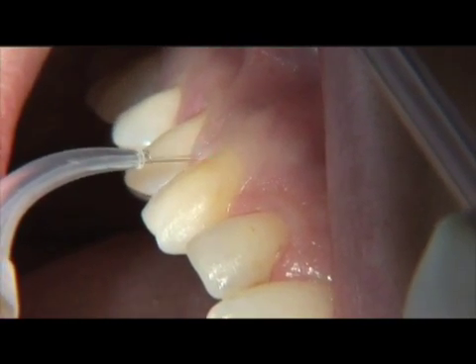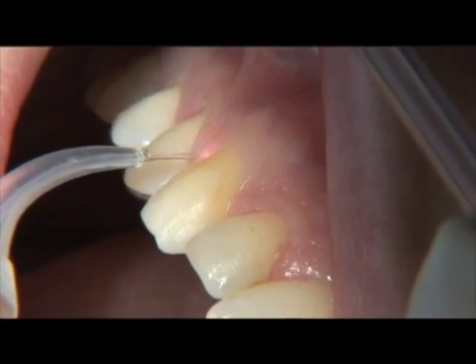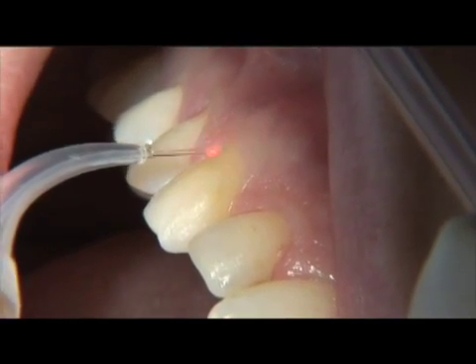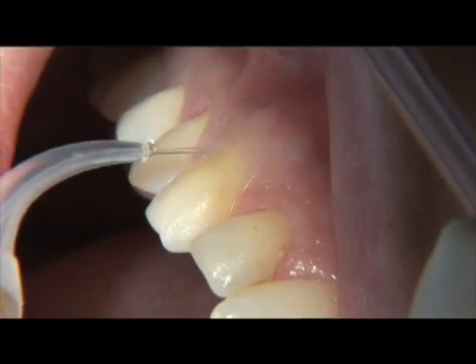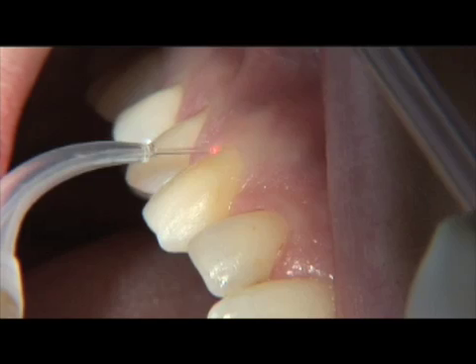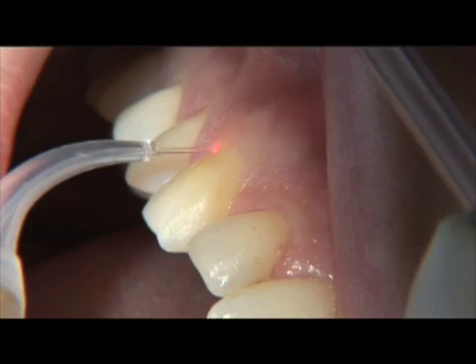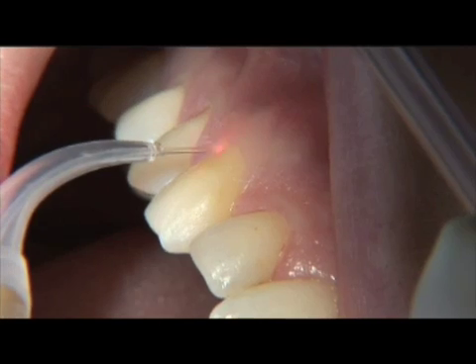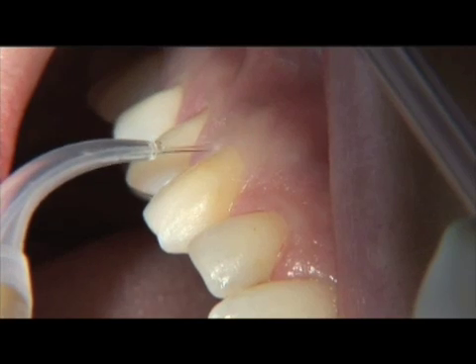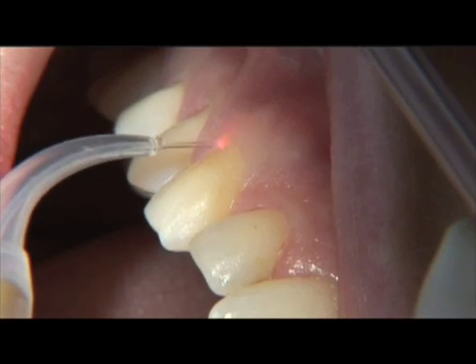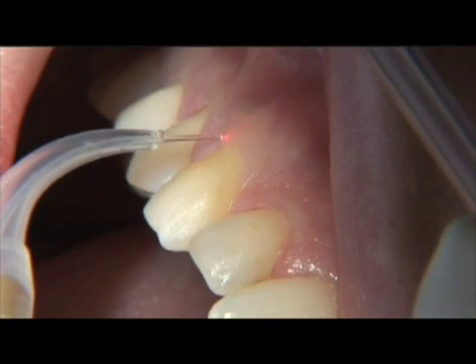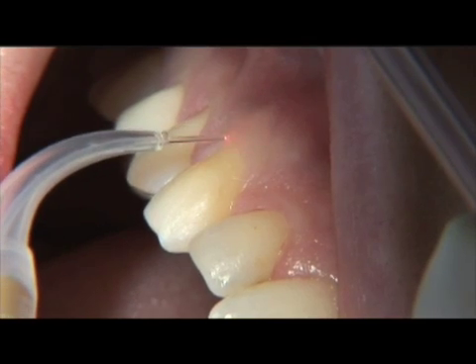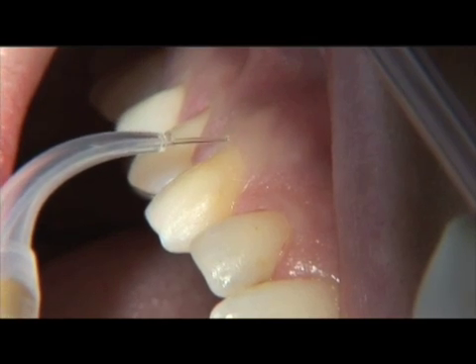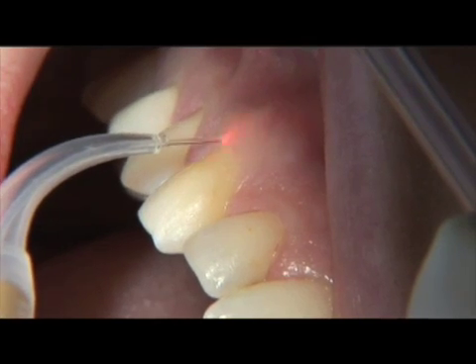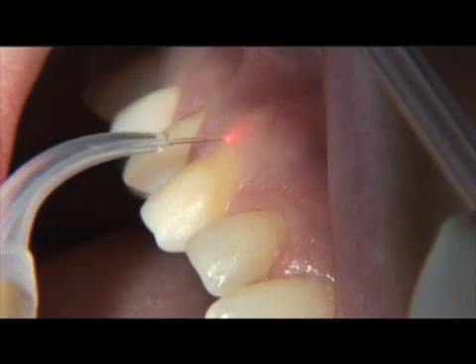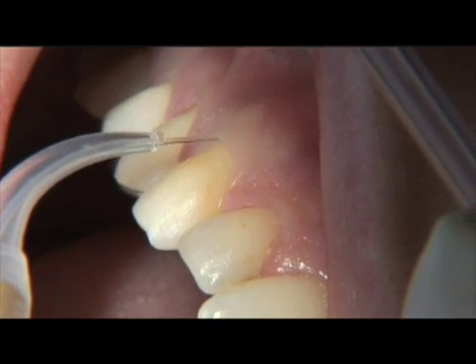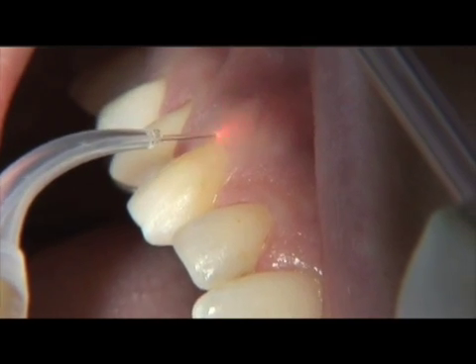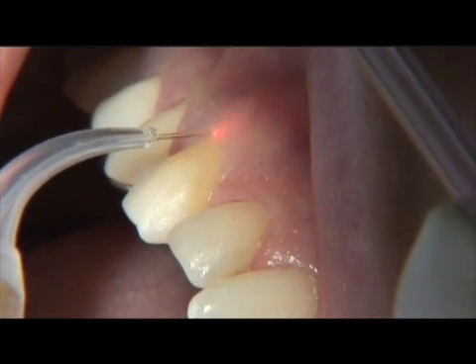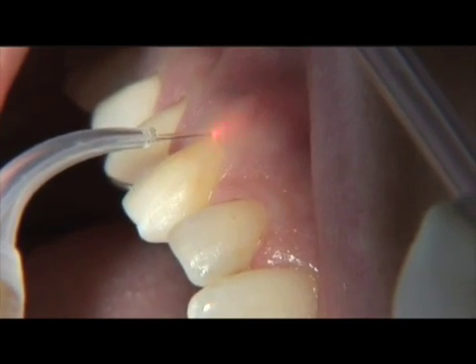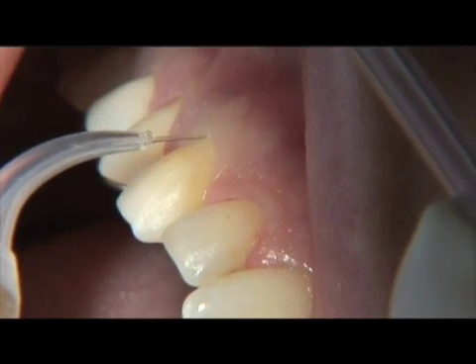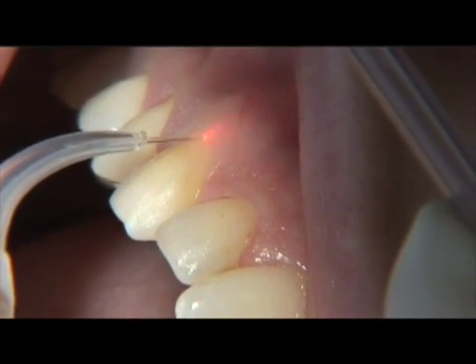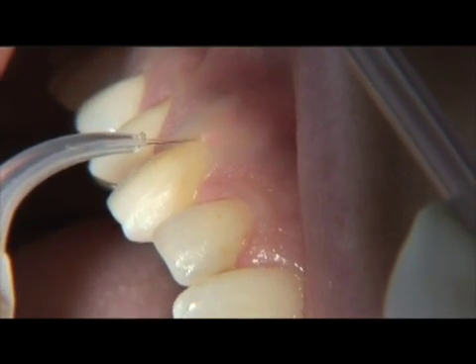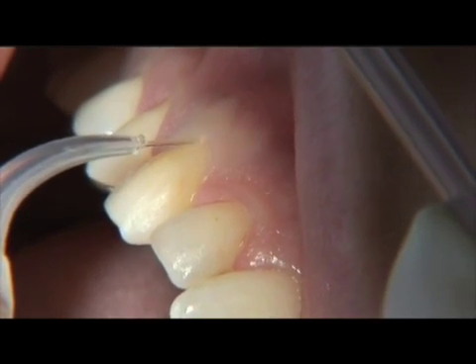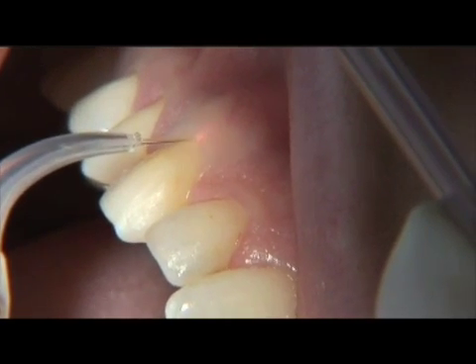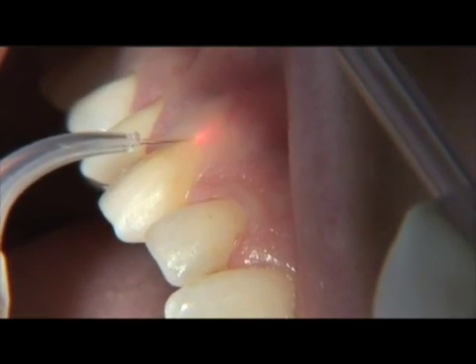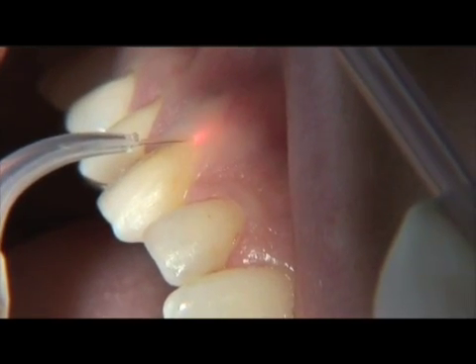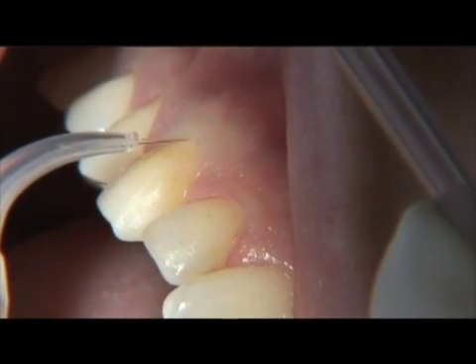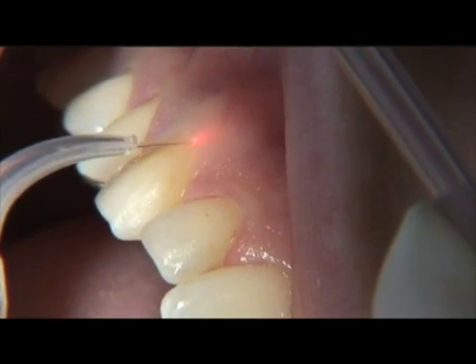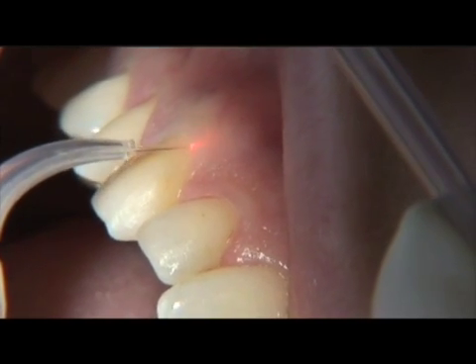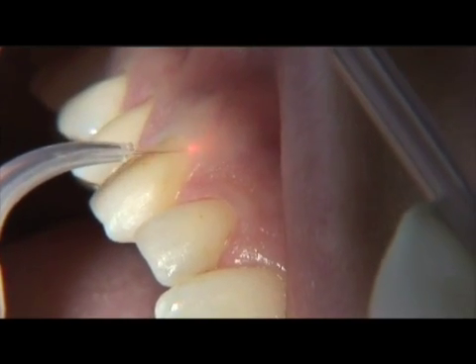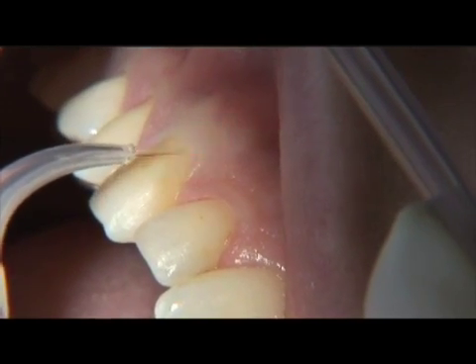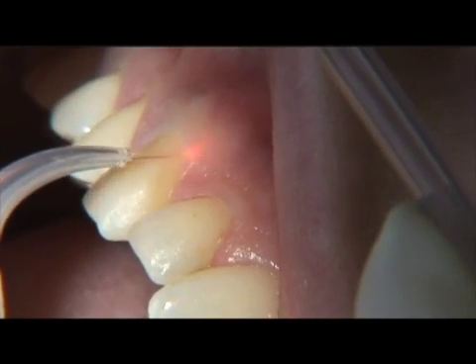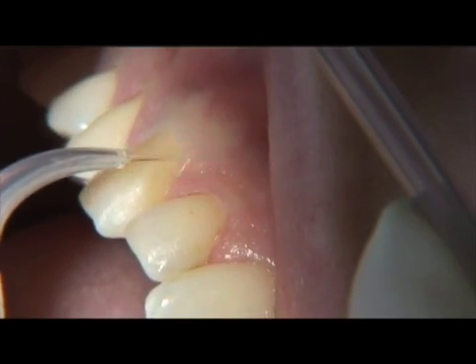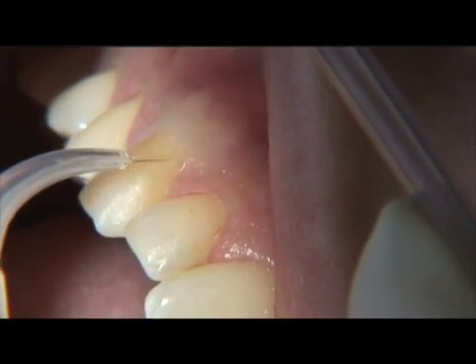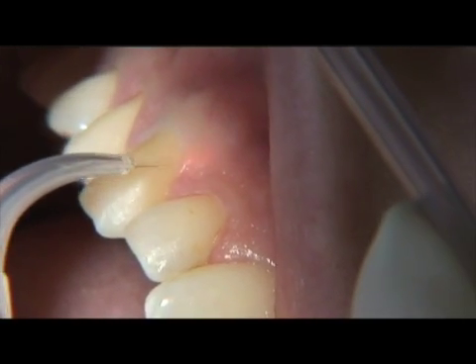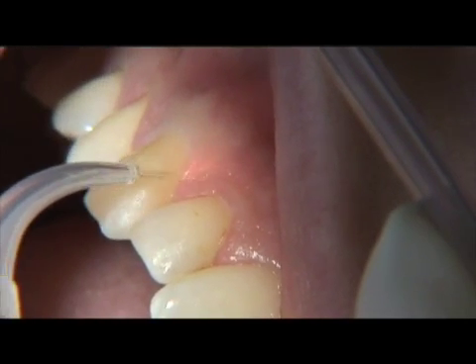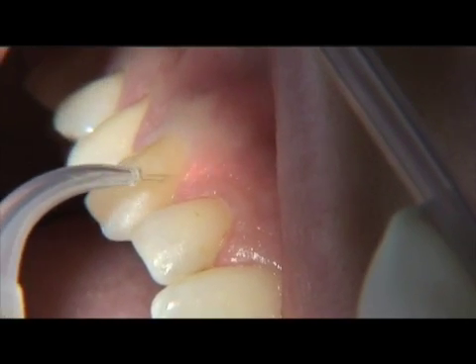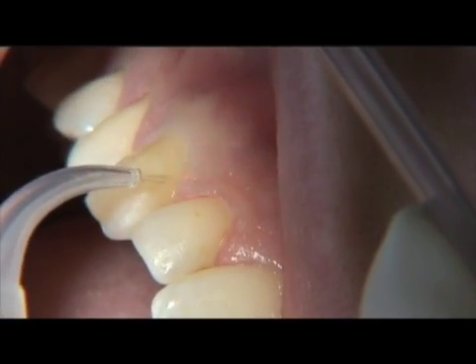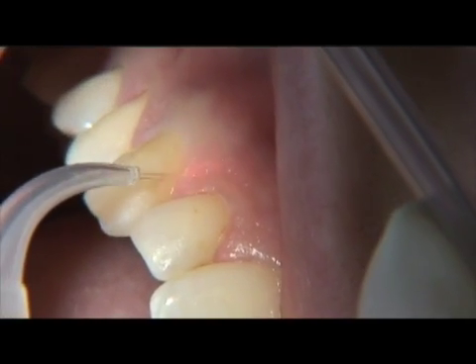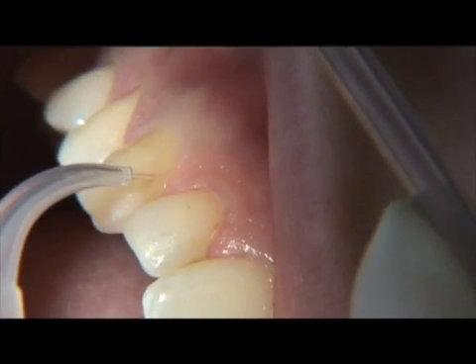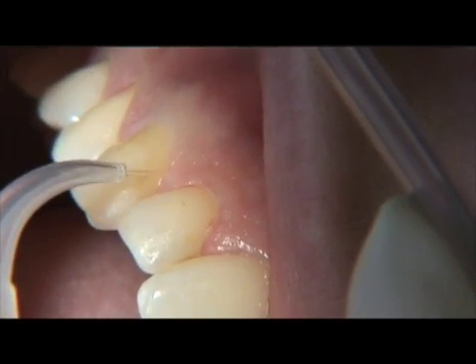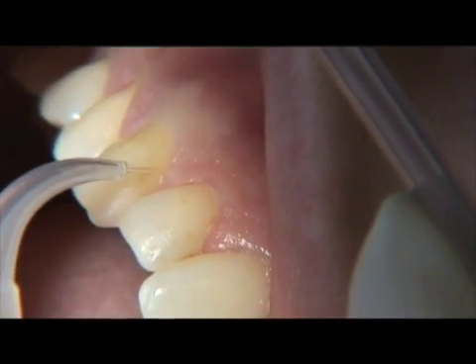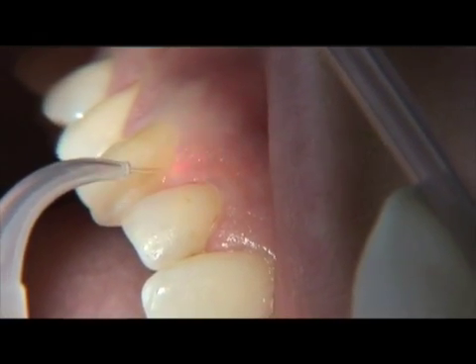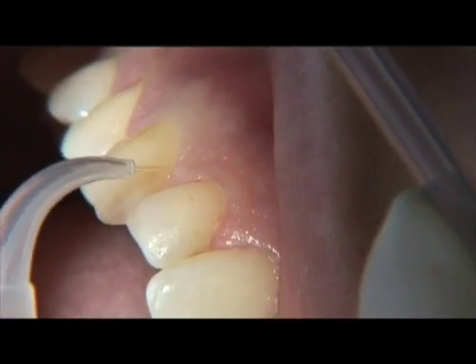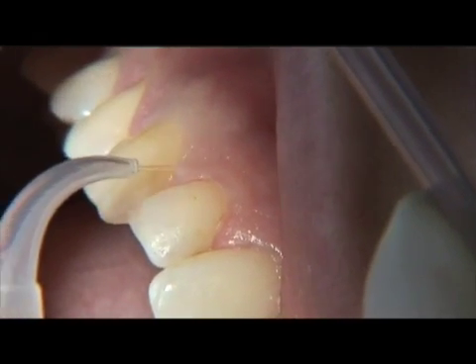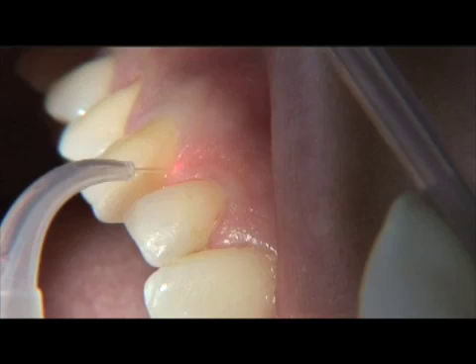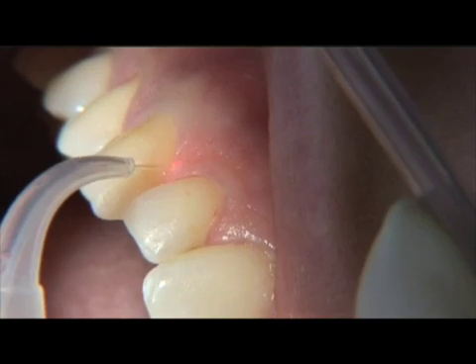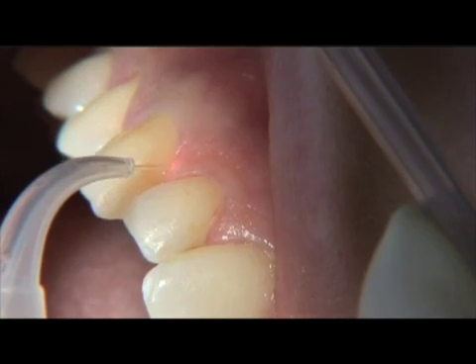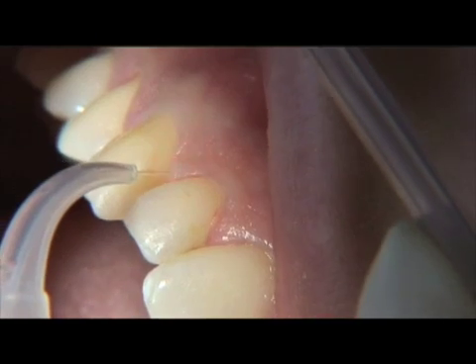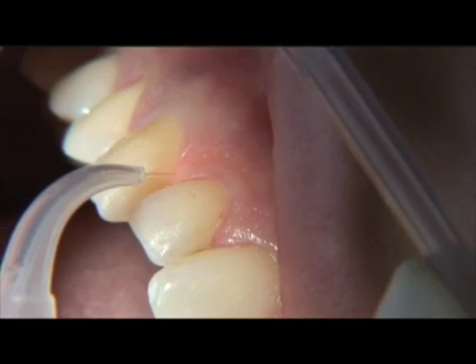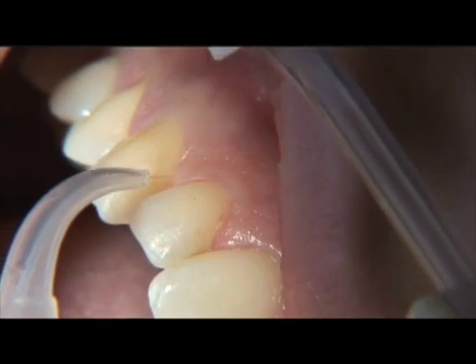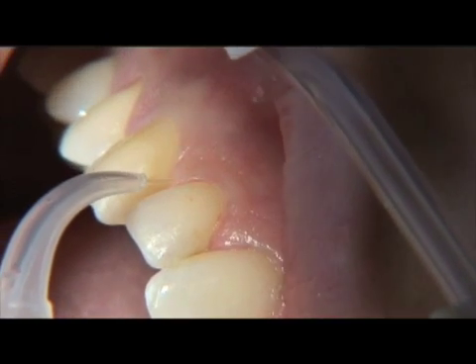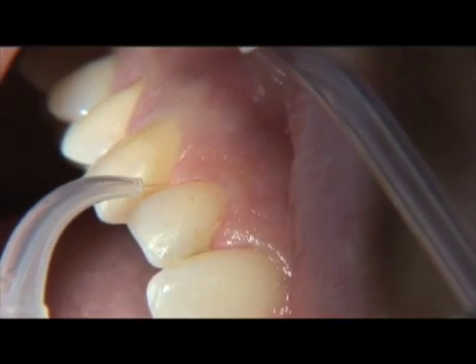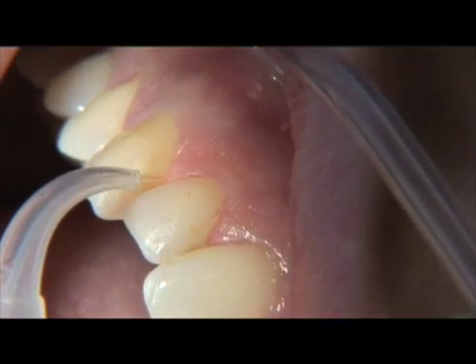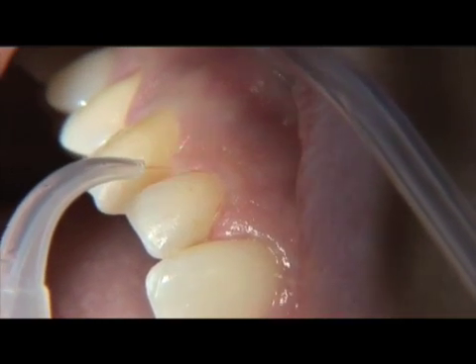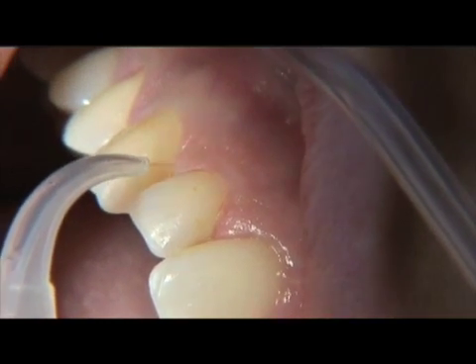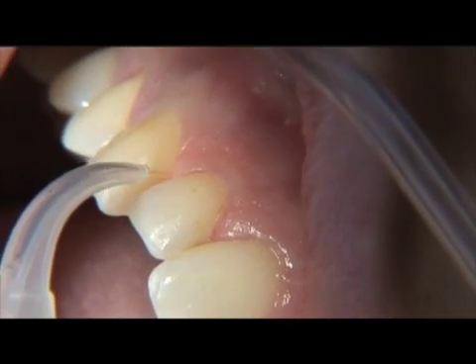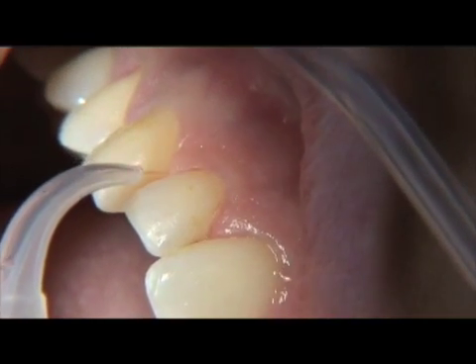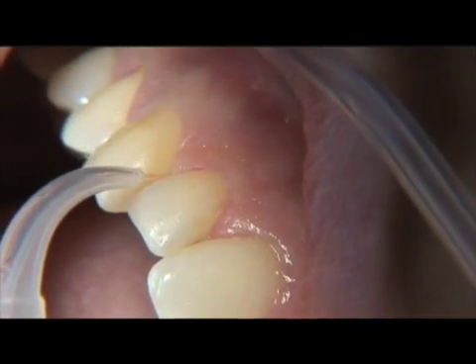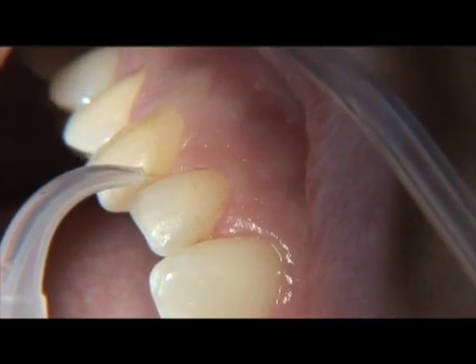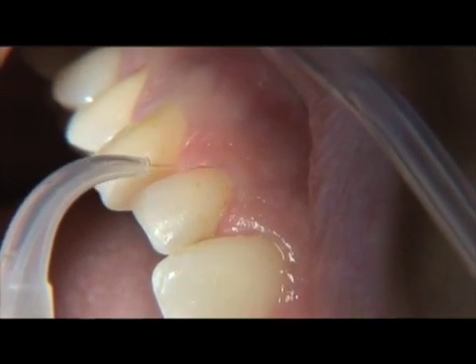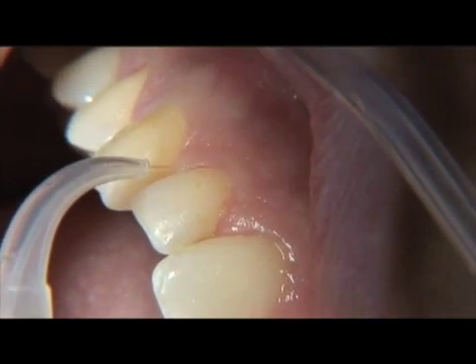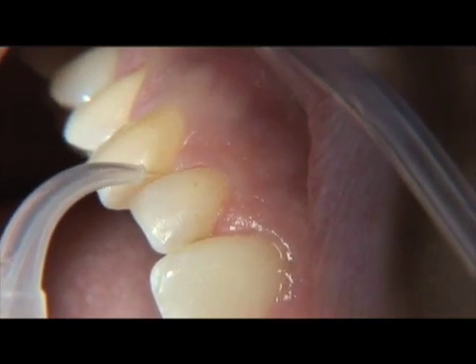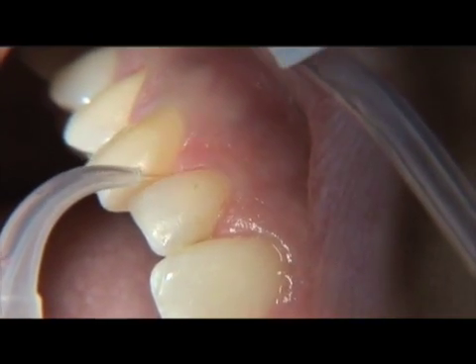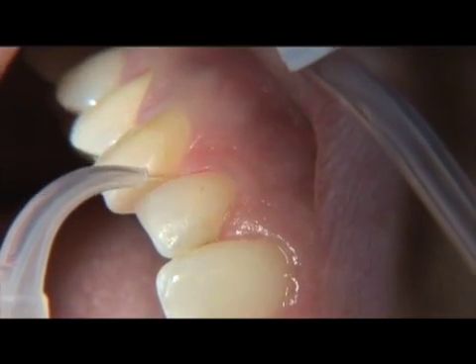Remember, the clinician, assistant, and patient must always wear wavelength-specific safety glasses during laser procedures.